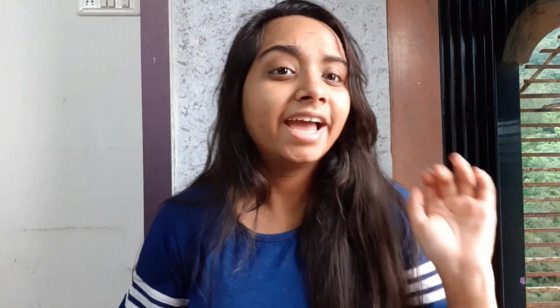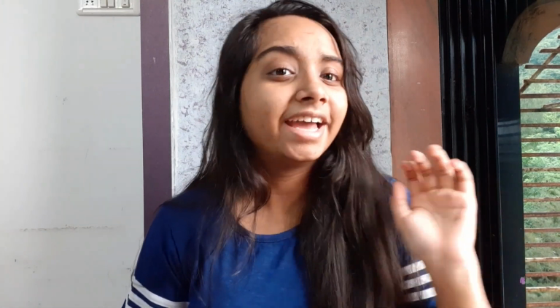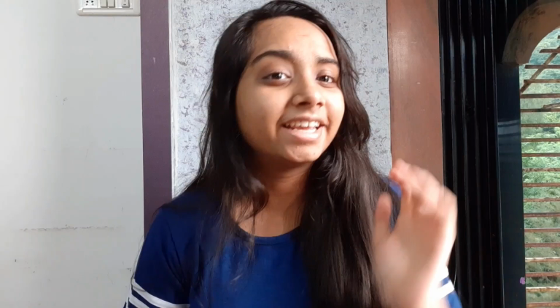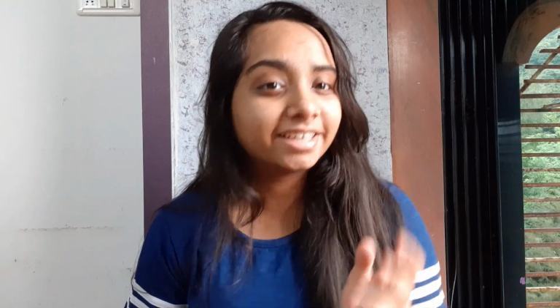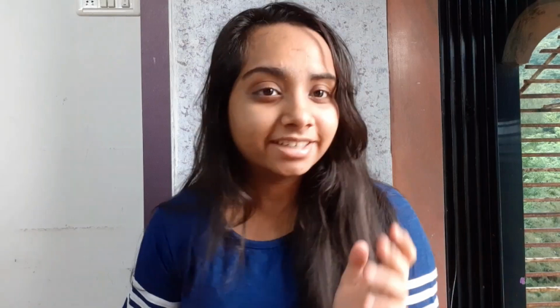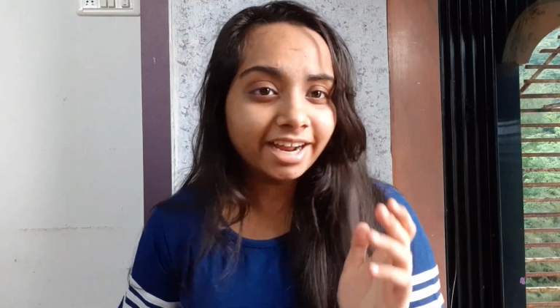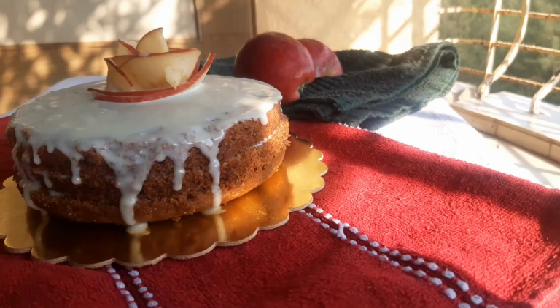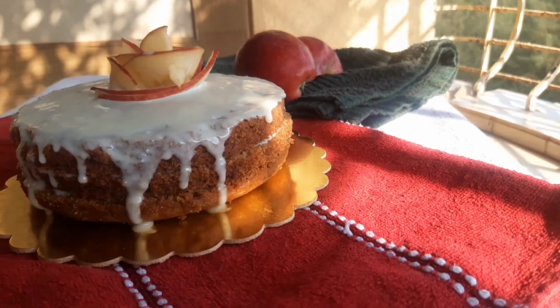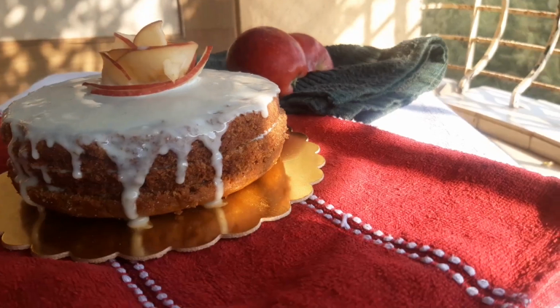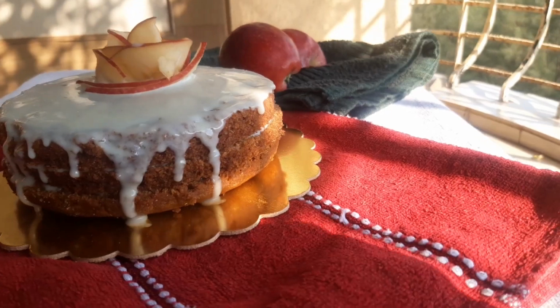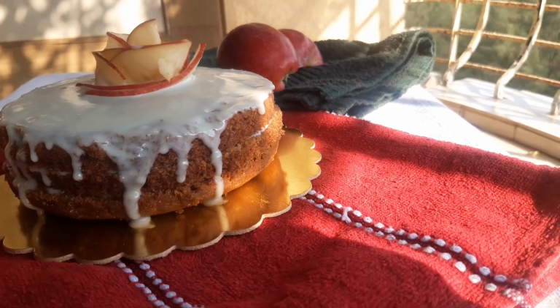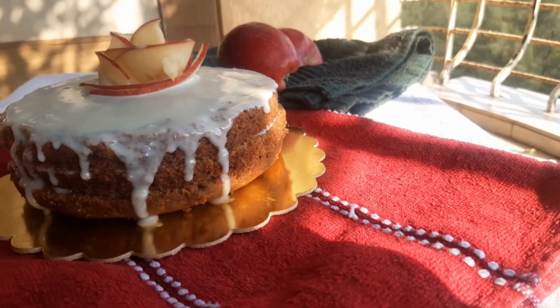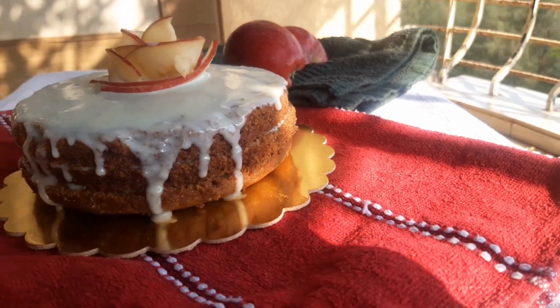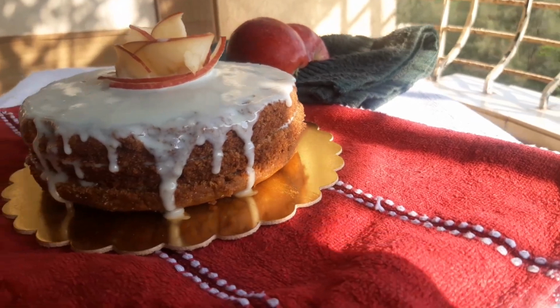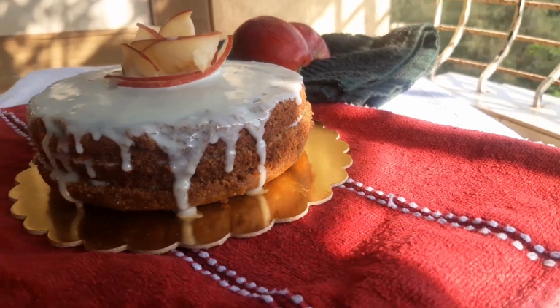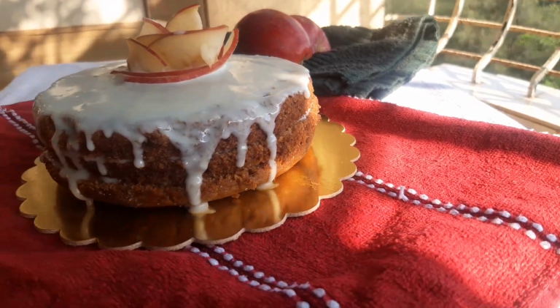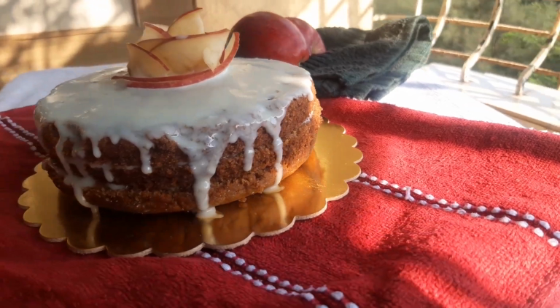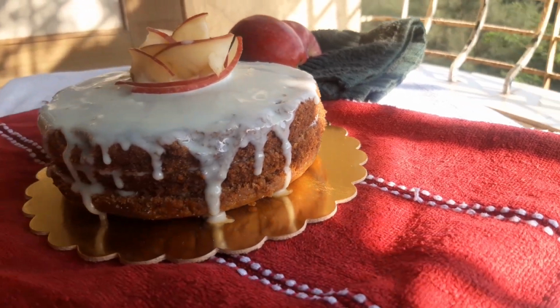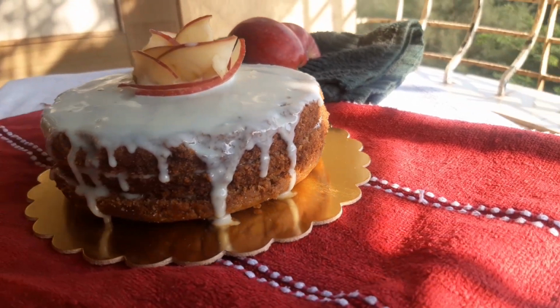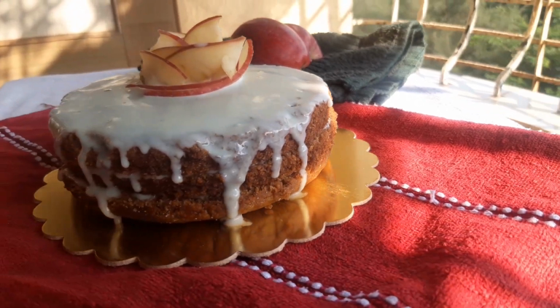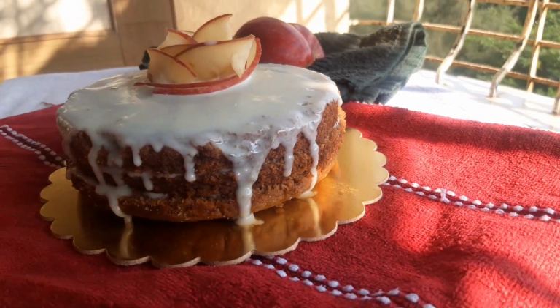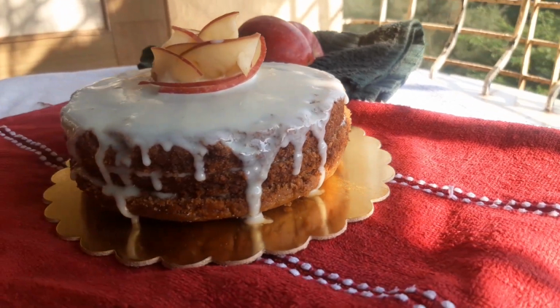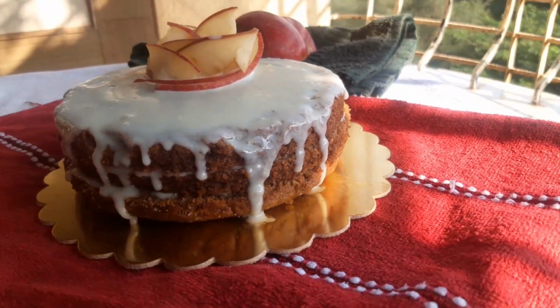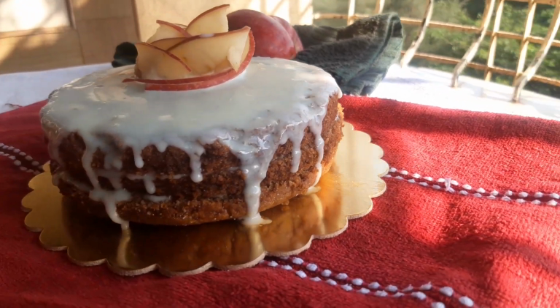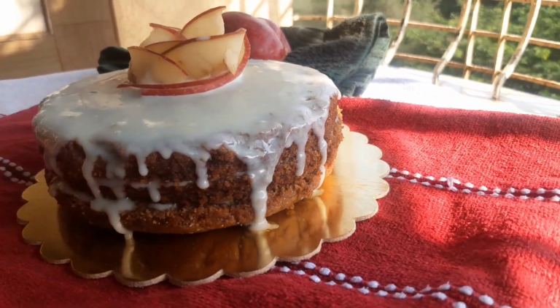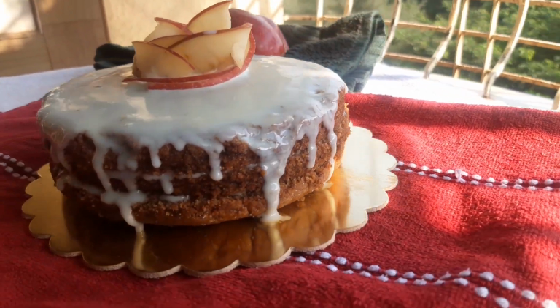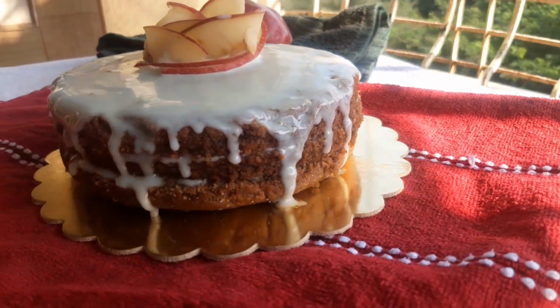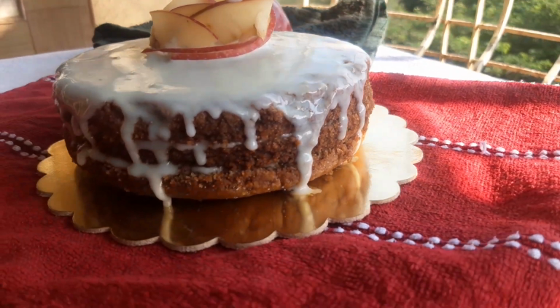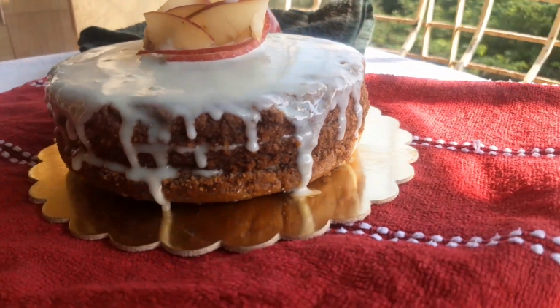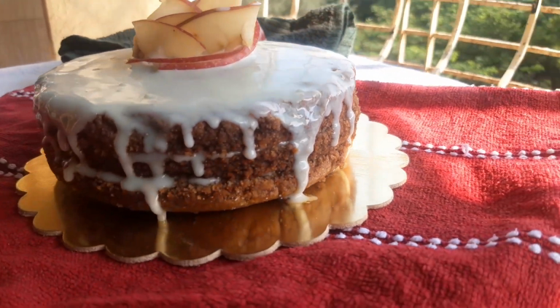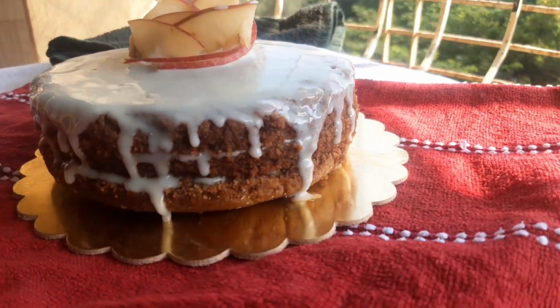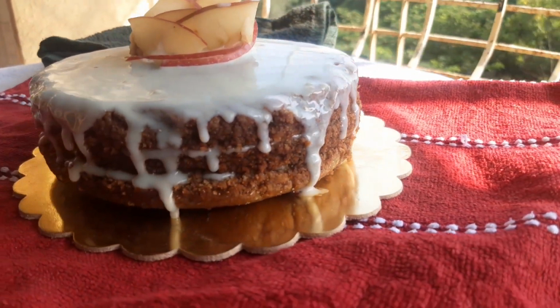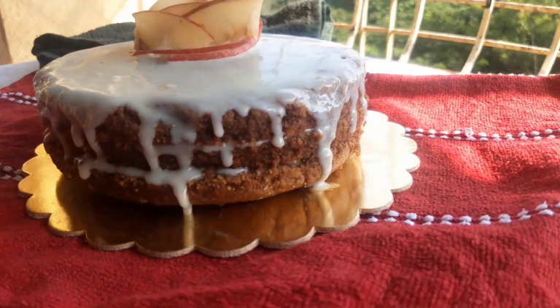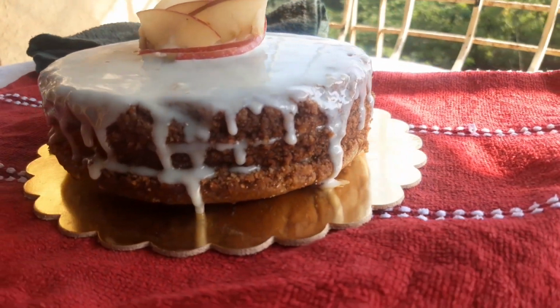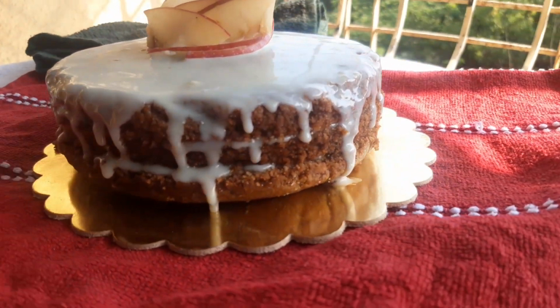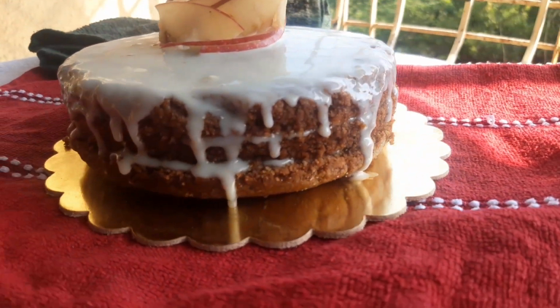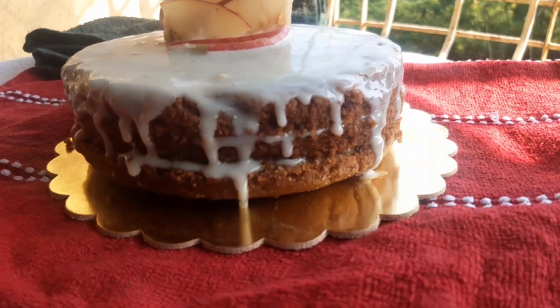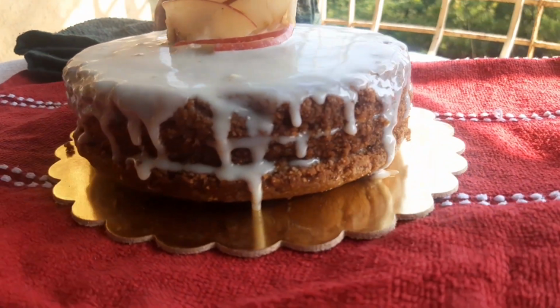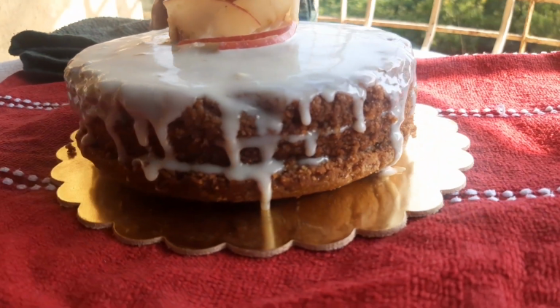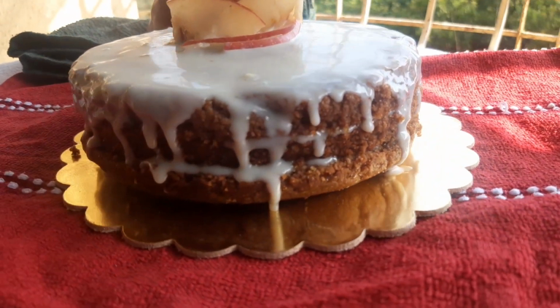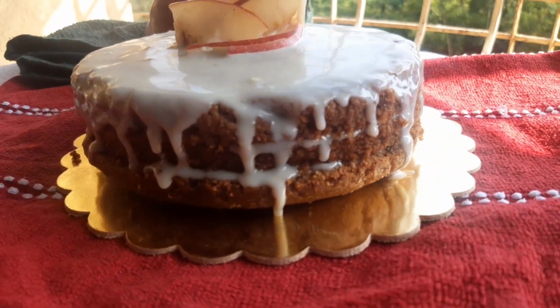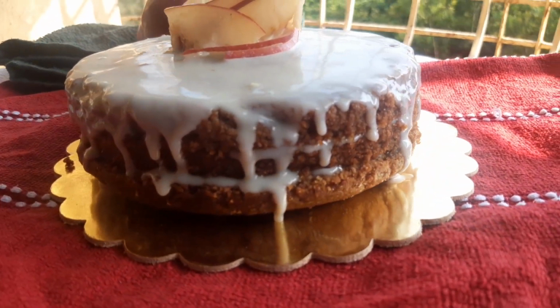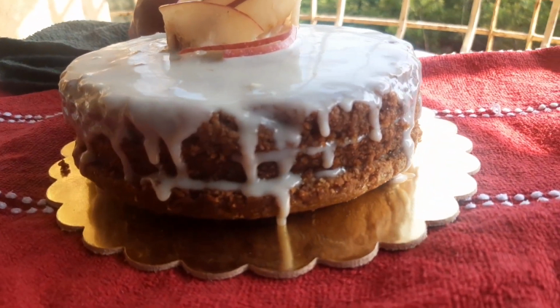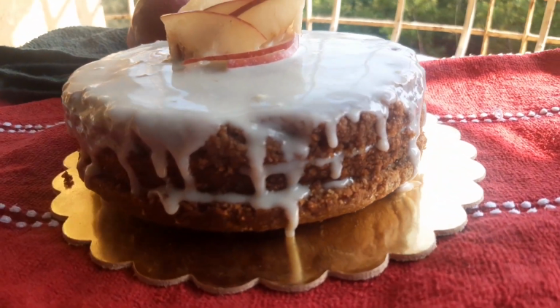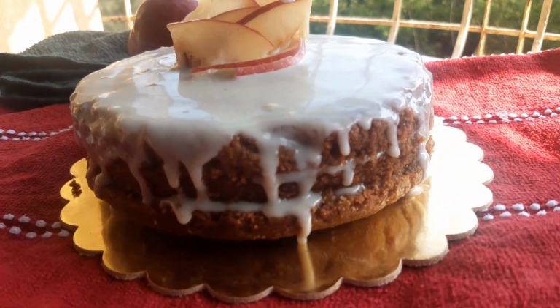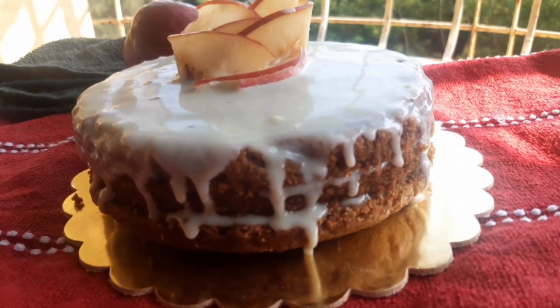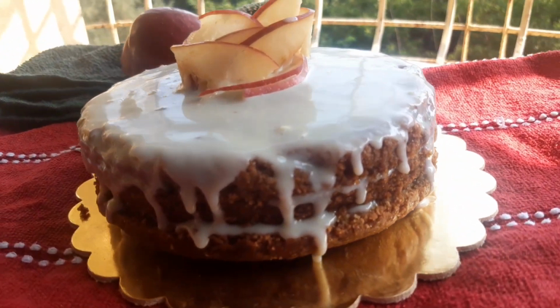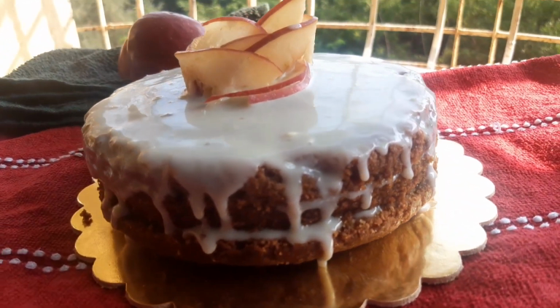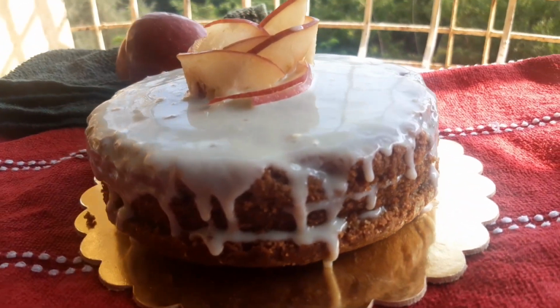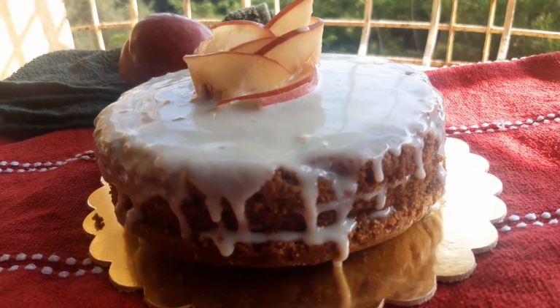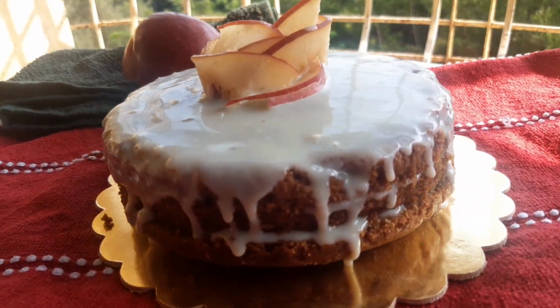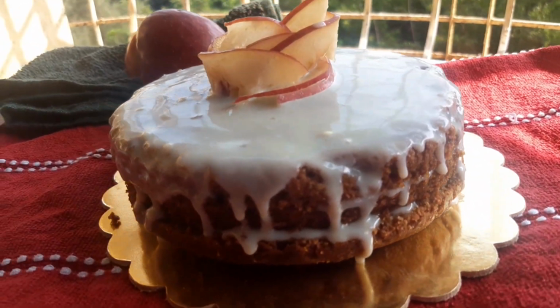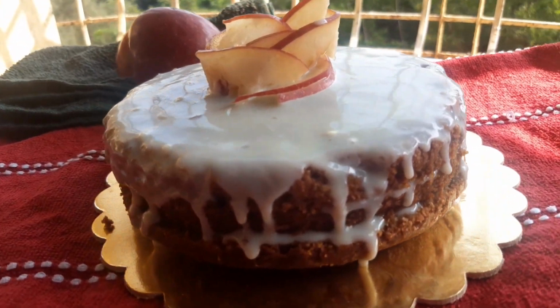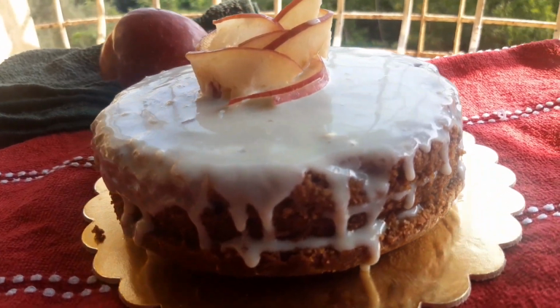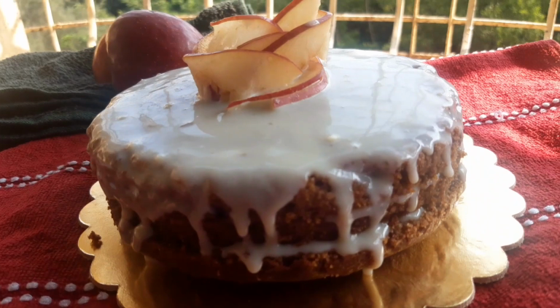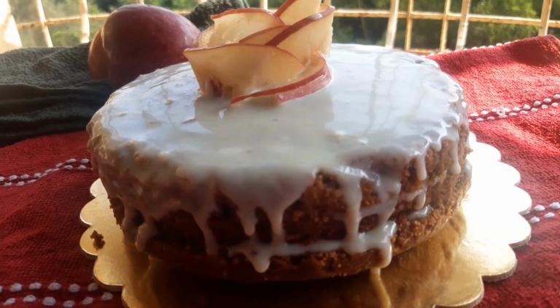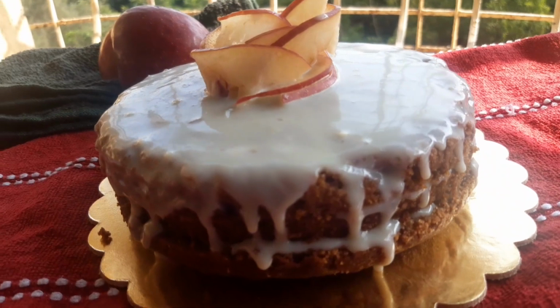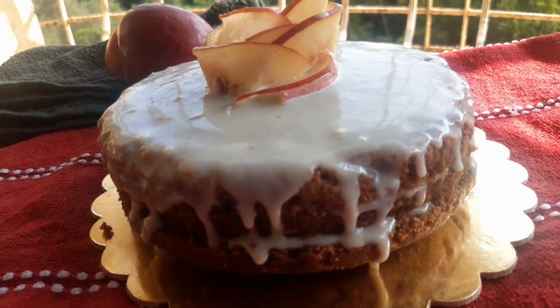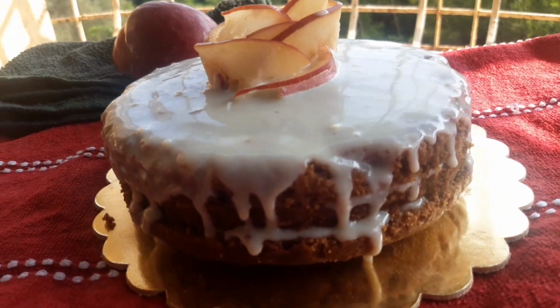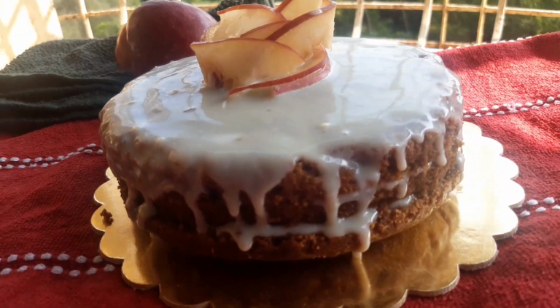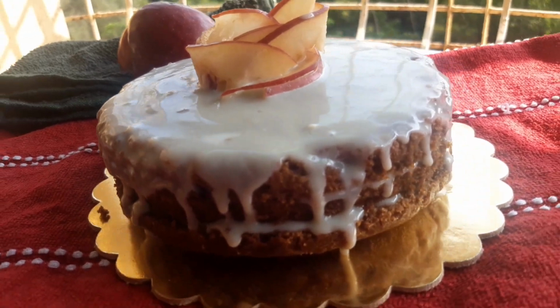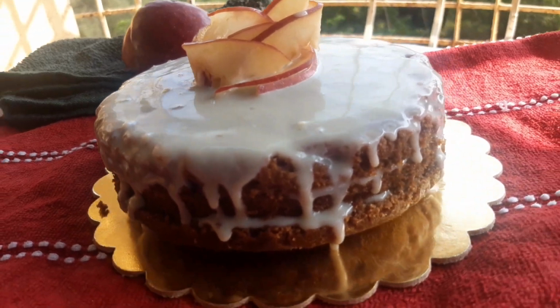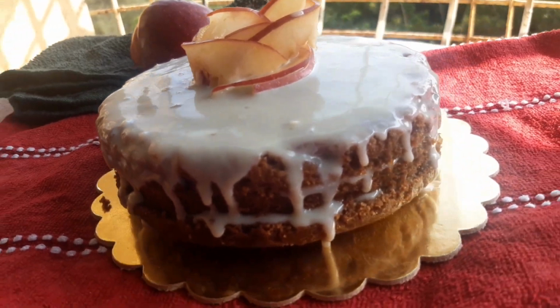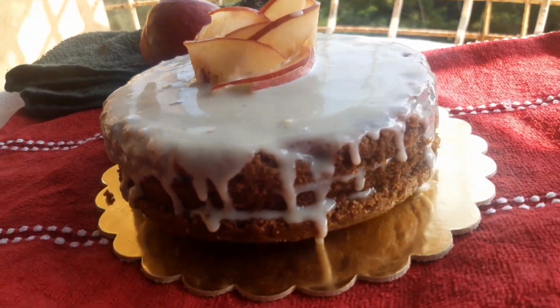Here I am with my no-oven, awesome eggless apple cake. Let's get on to the video.